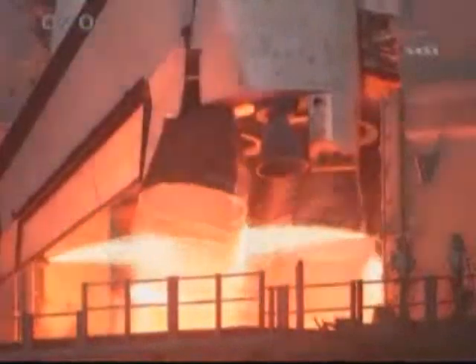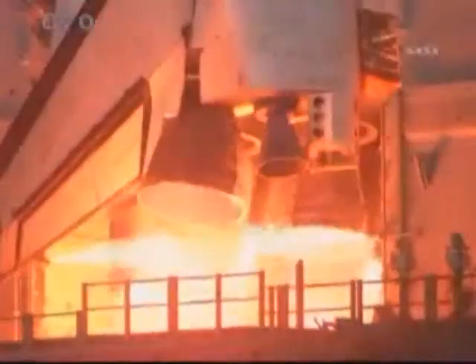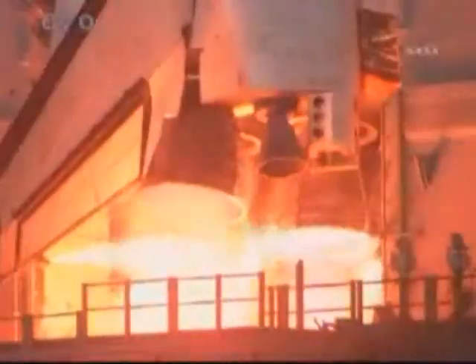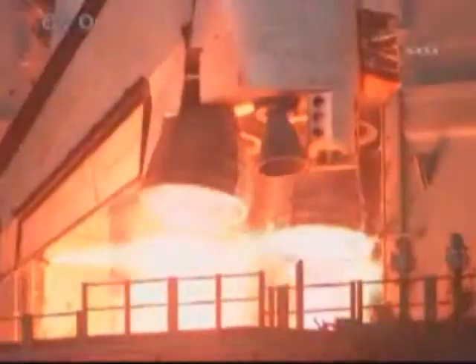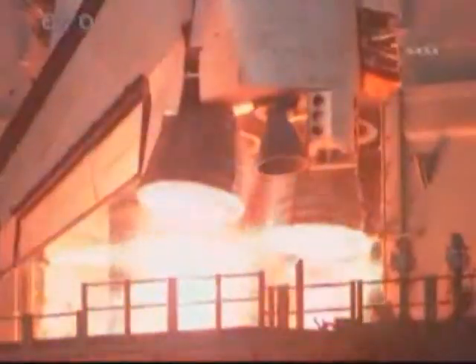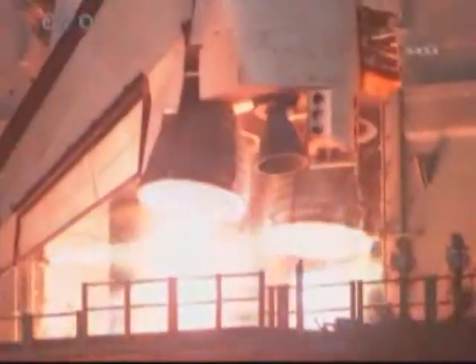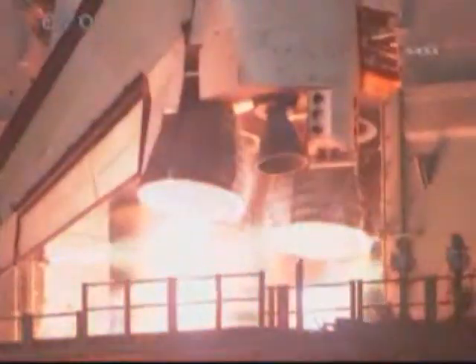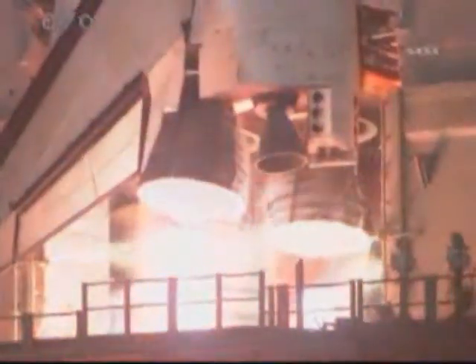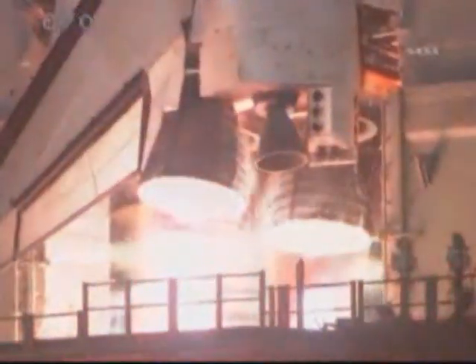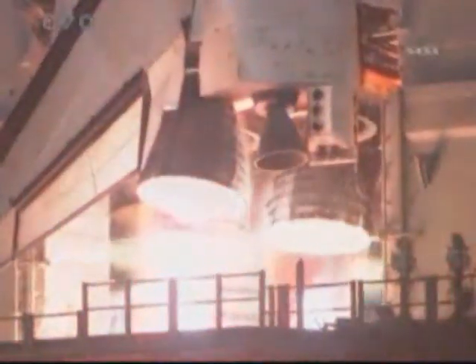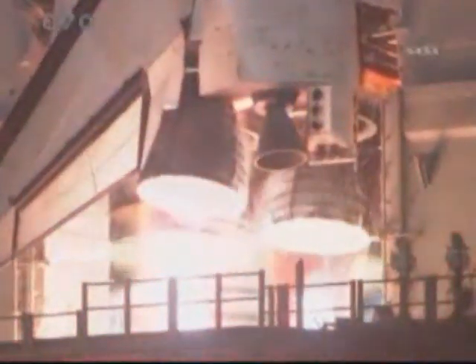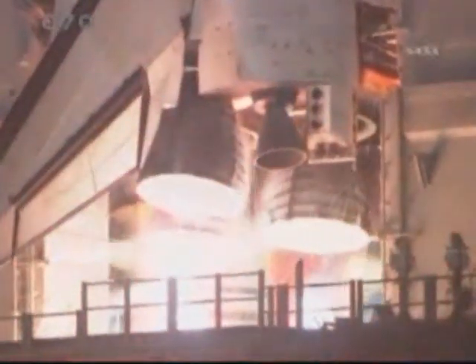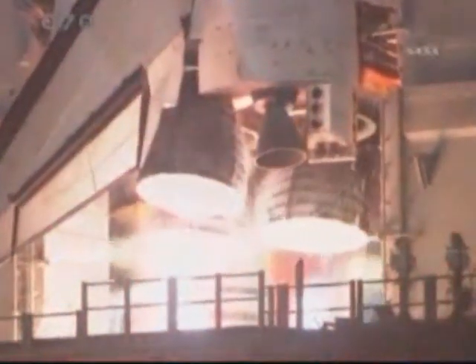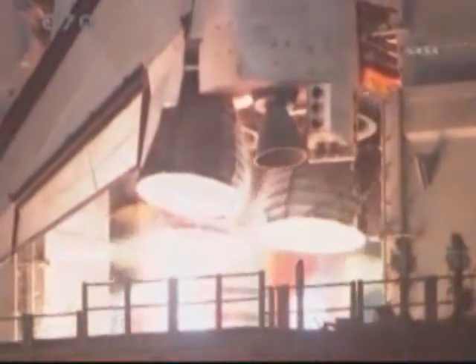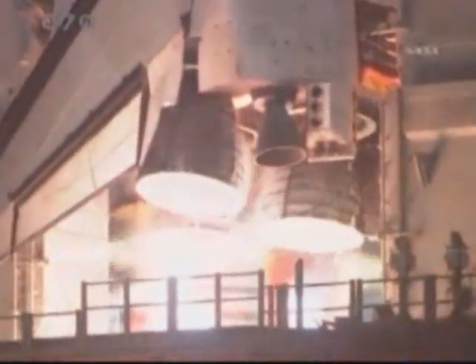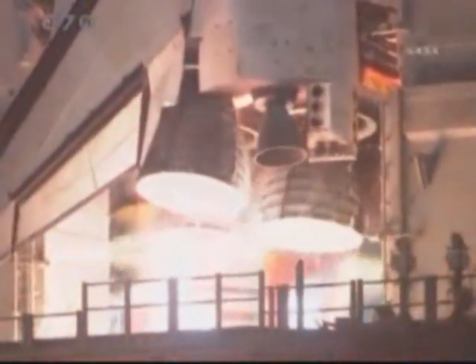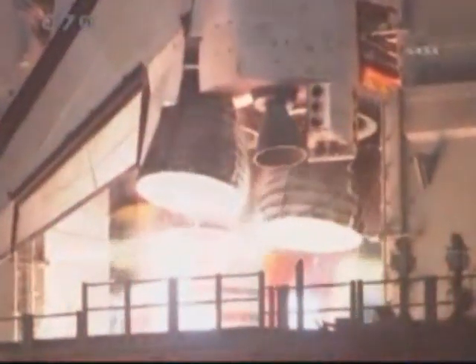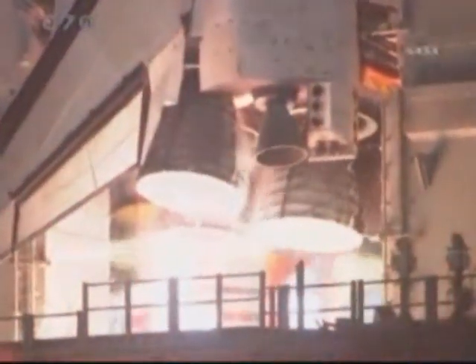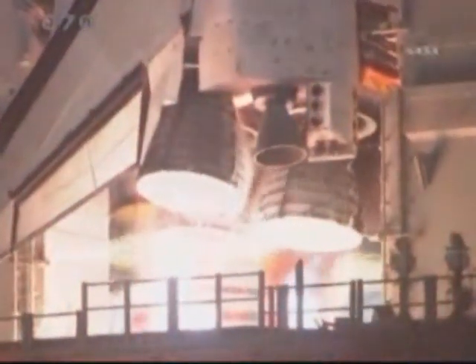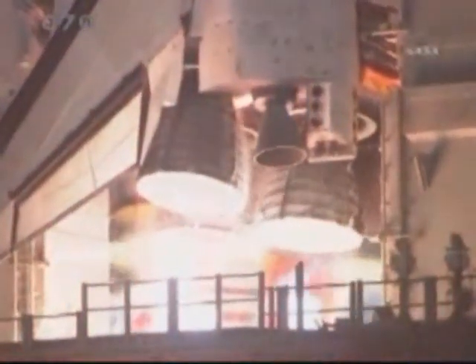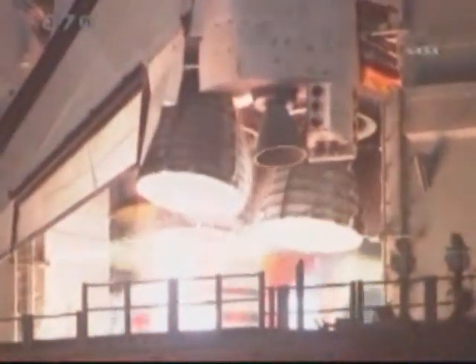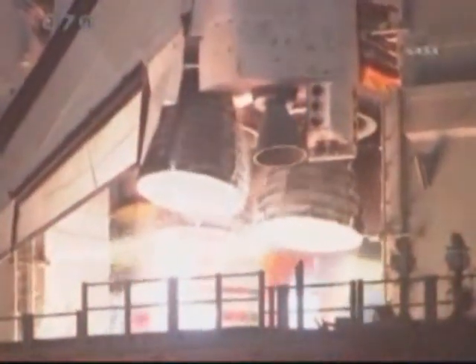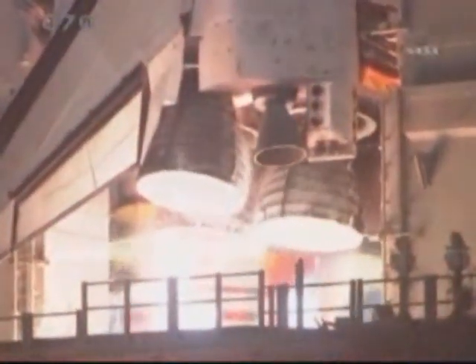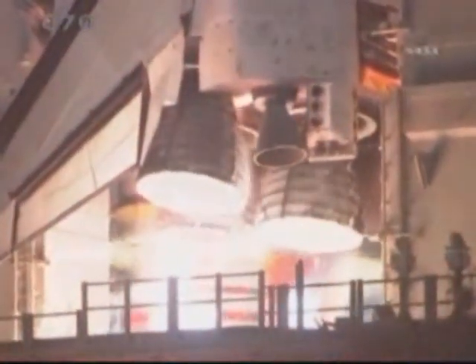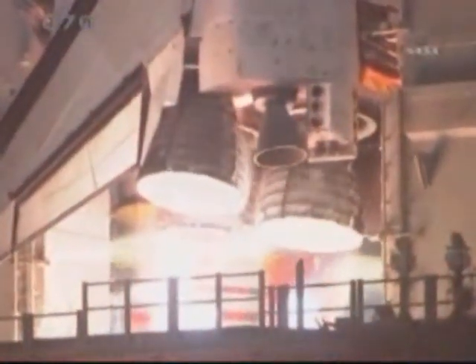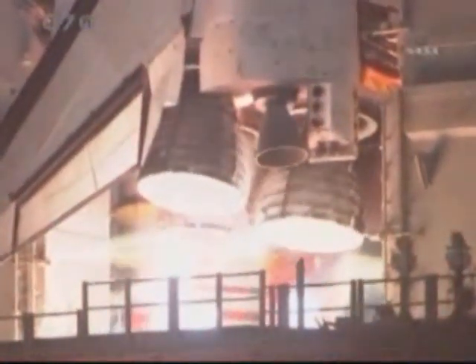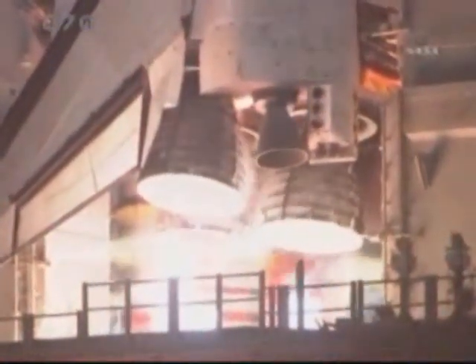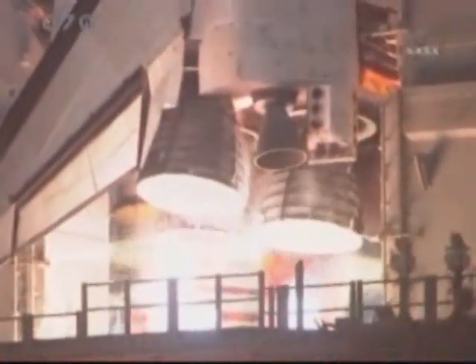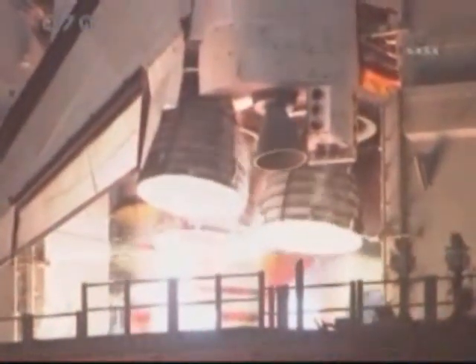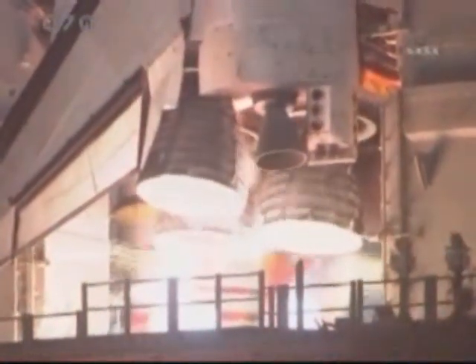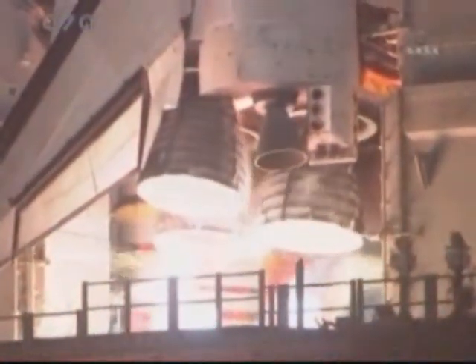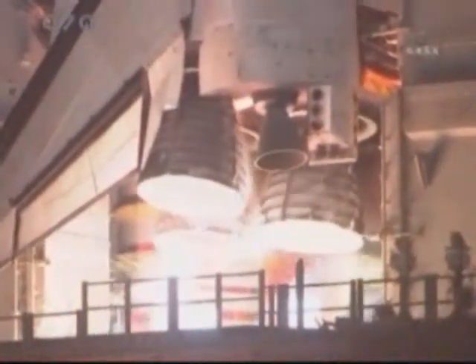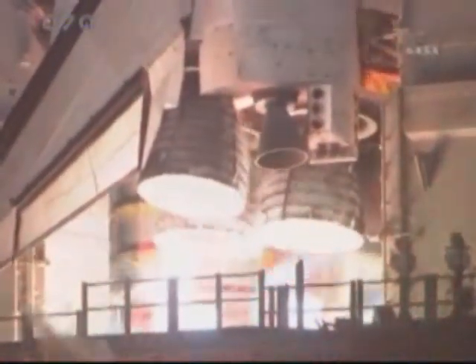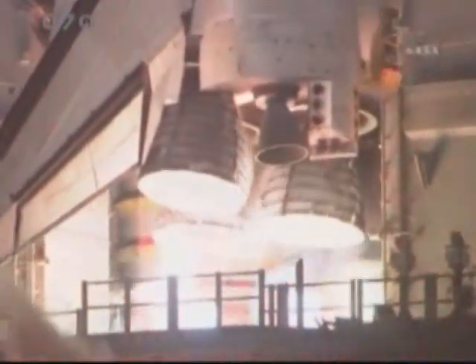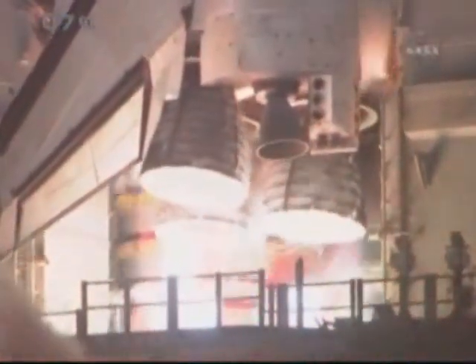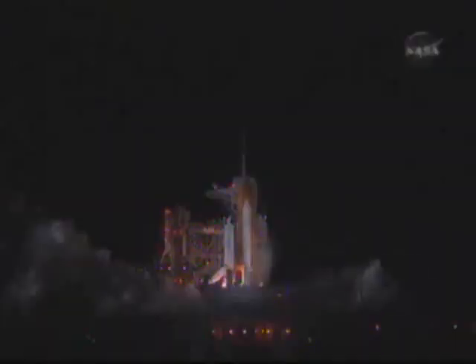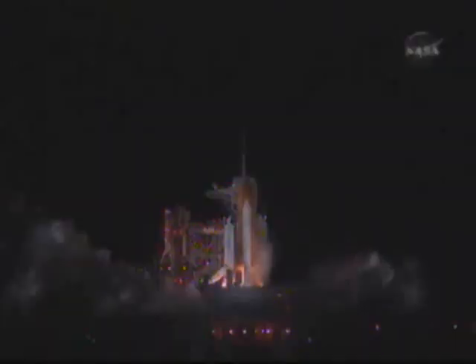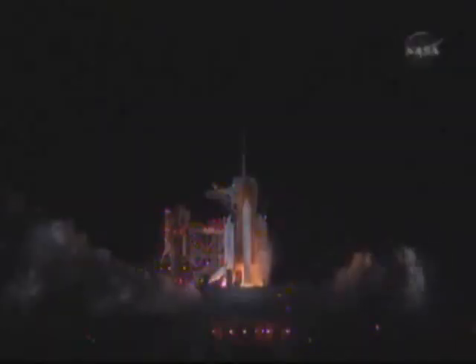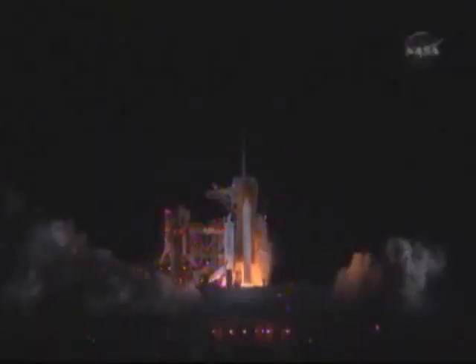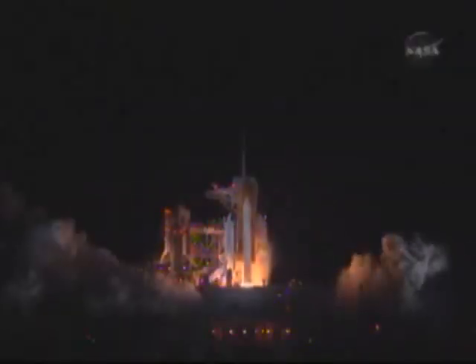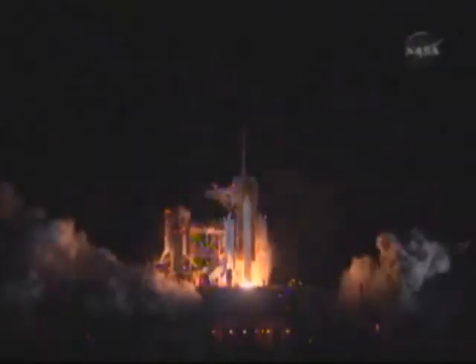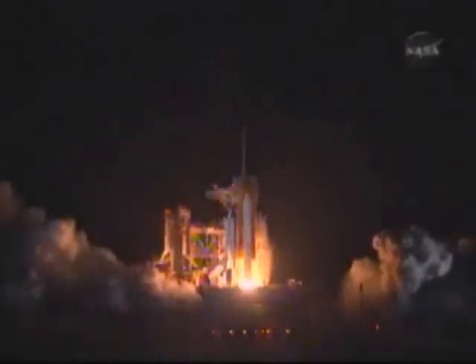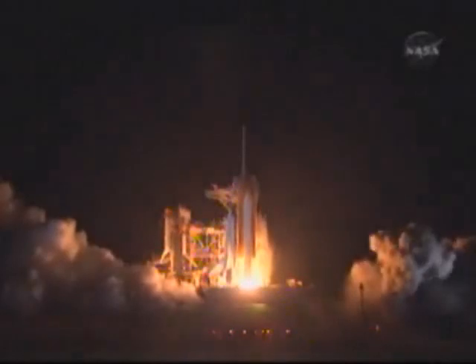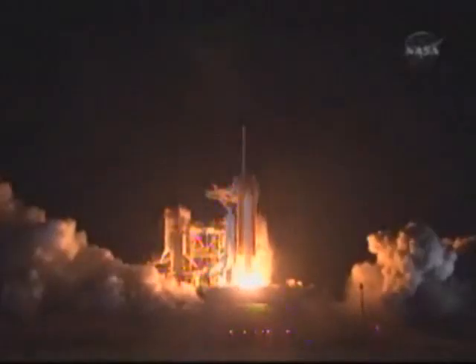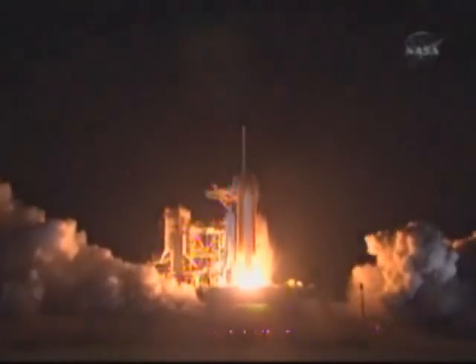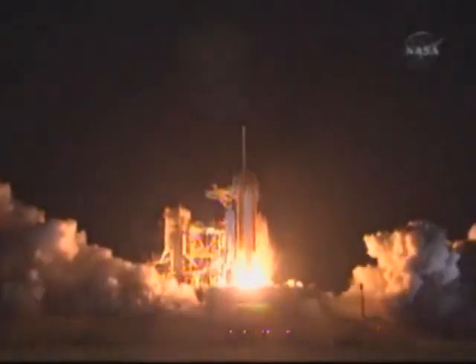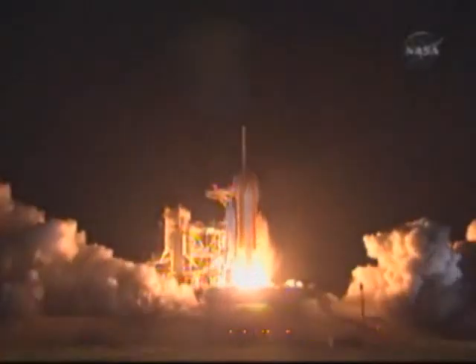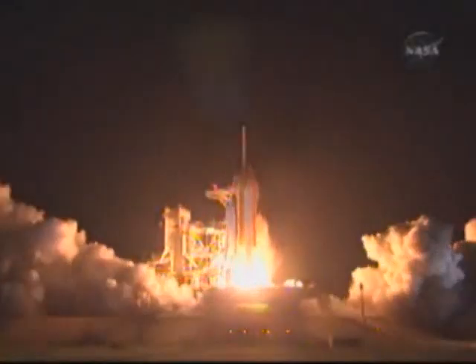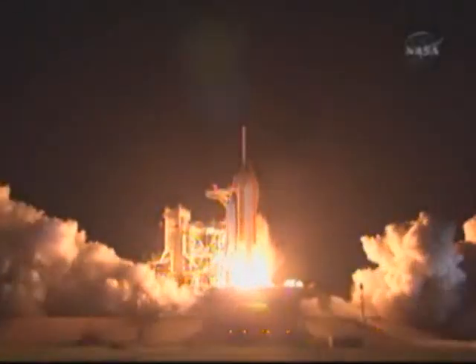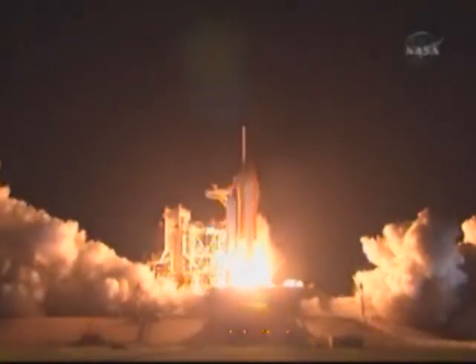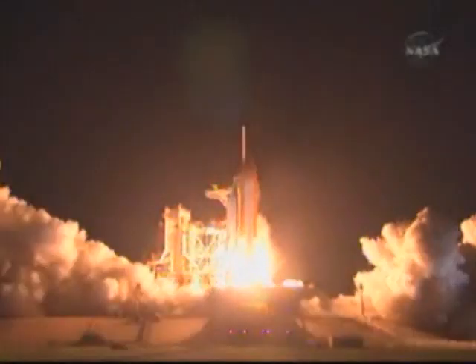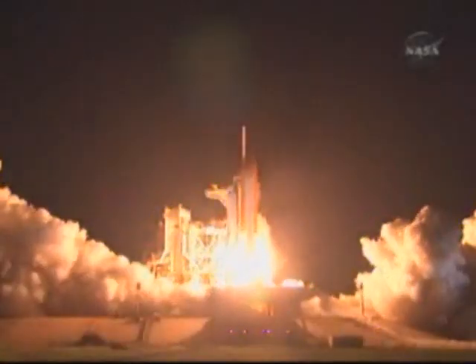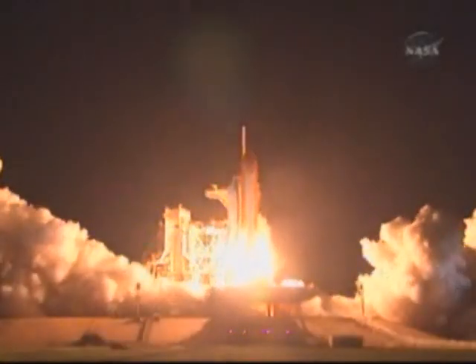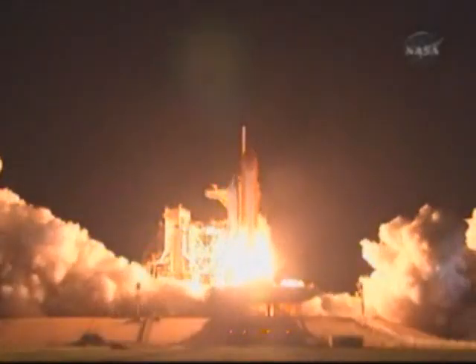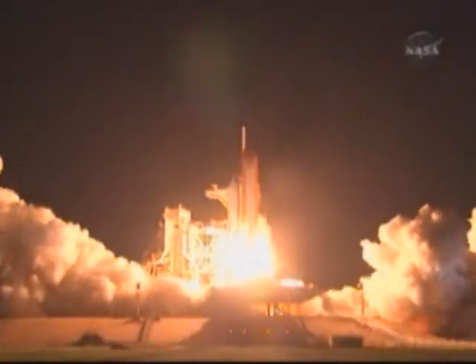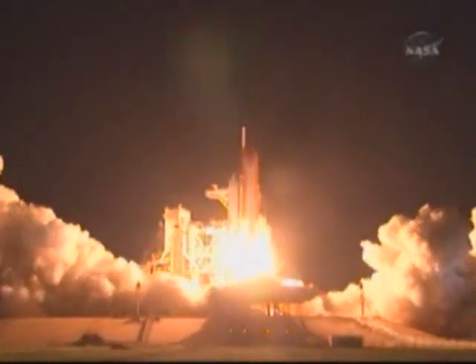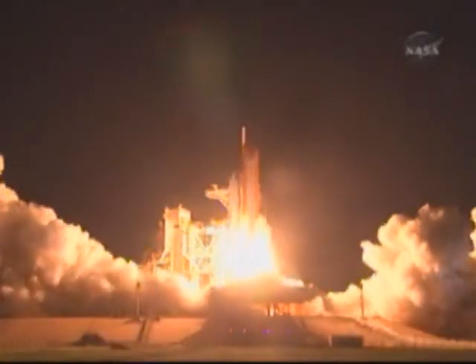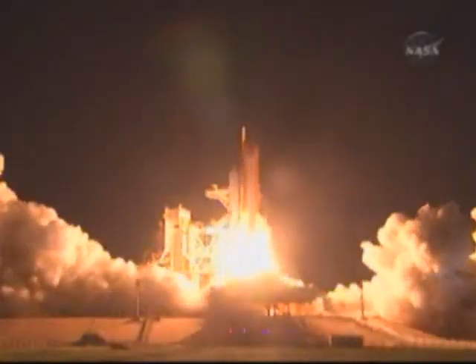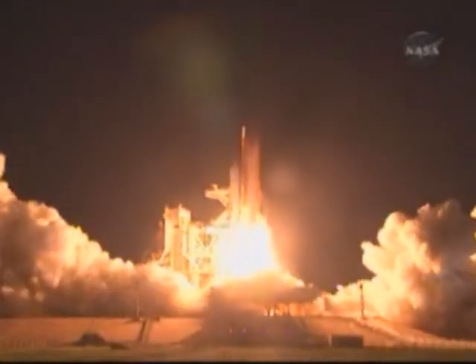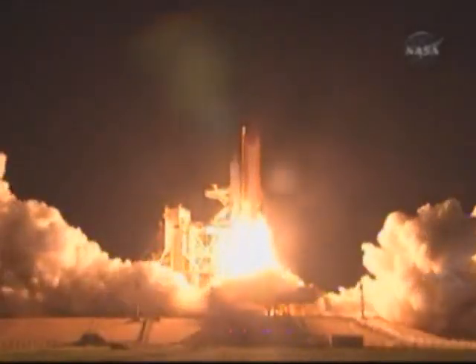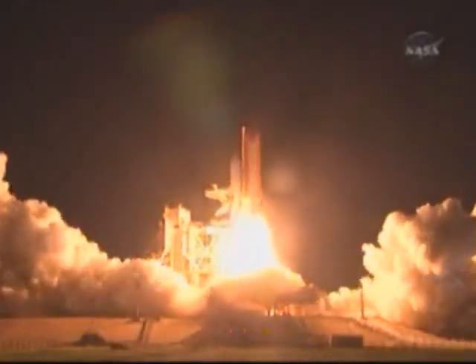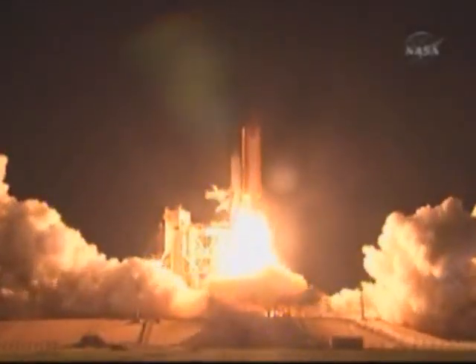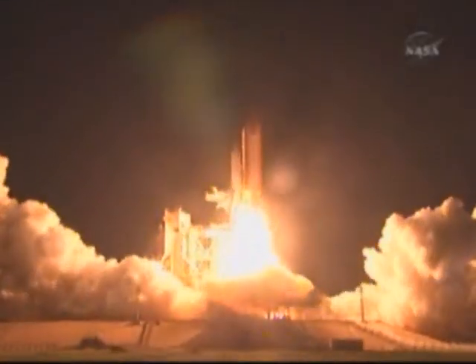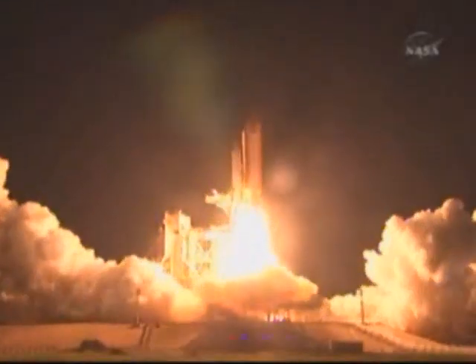And main engine start. Two, one. Booster ignition and liftoff of Discovery.